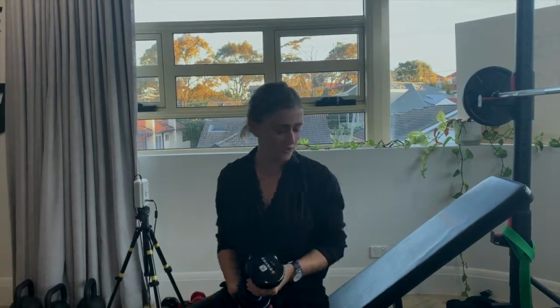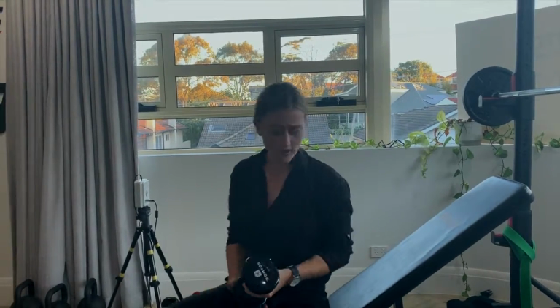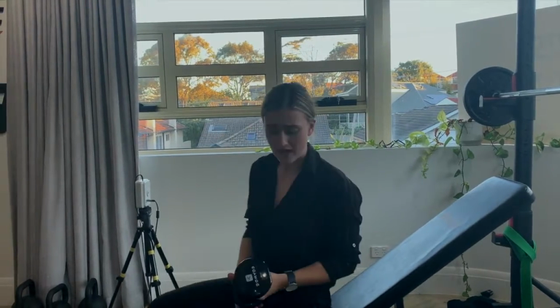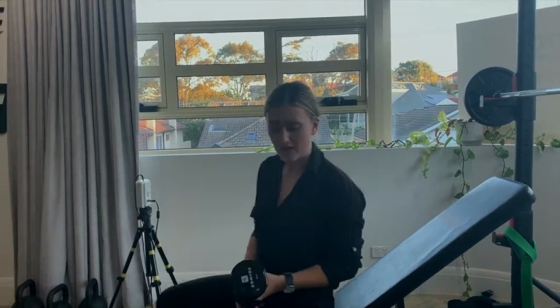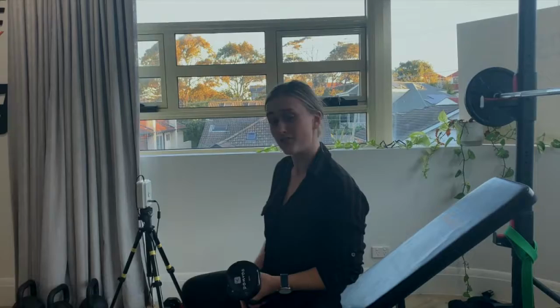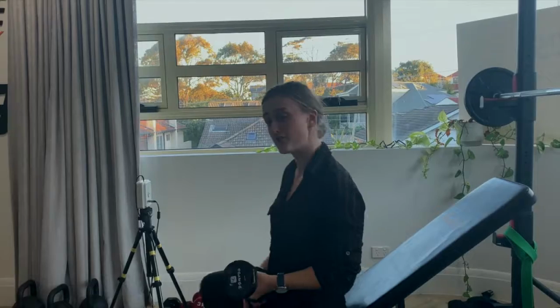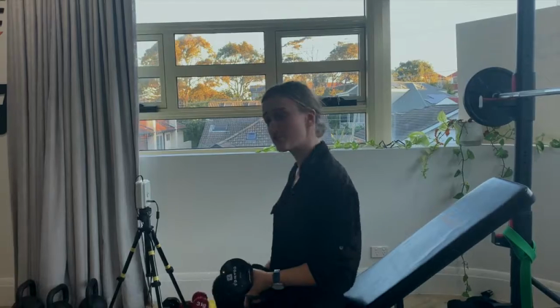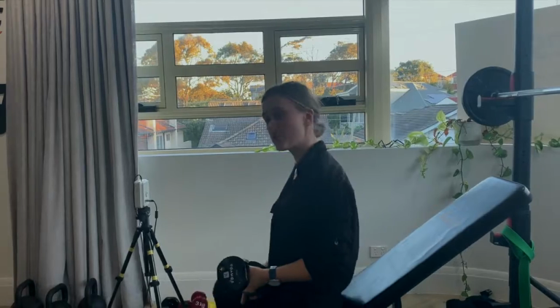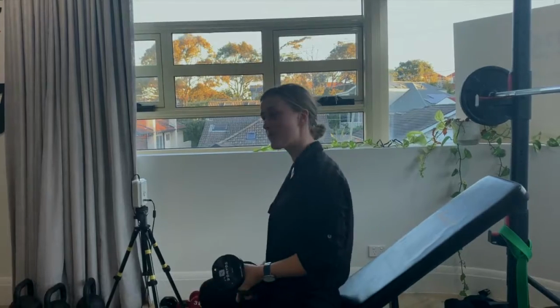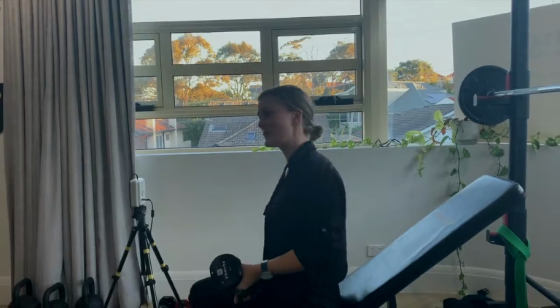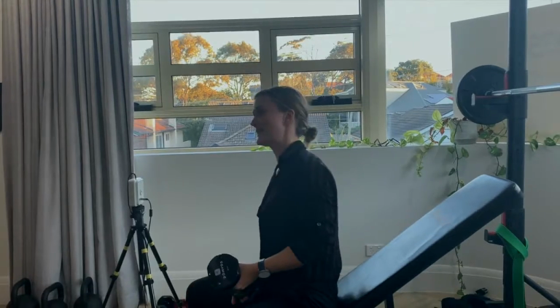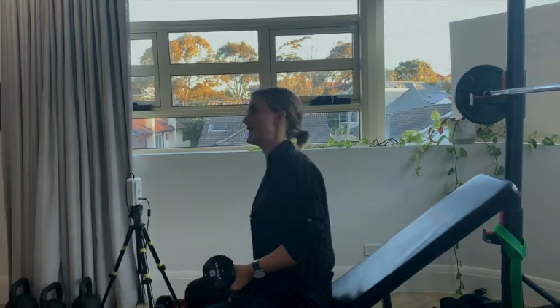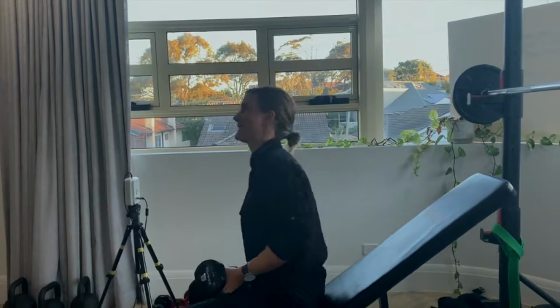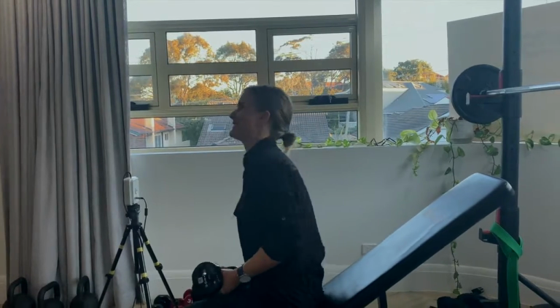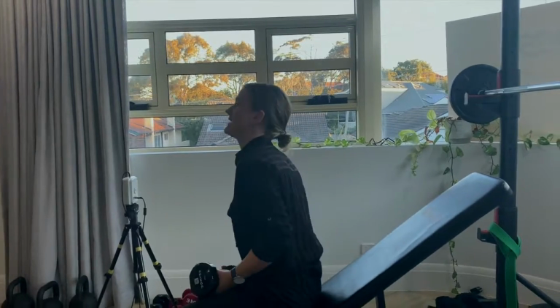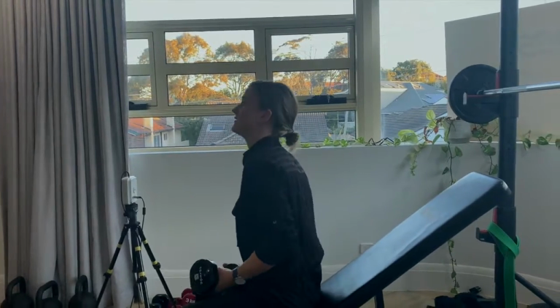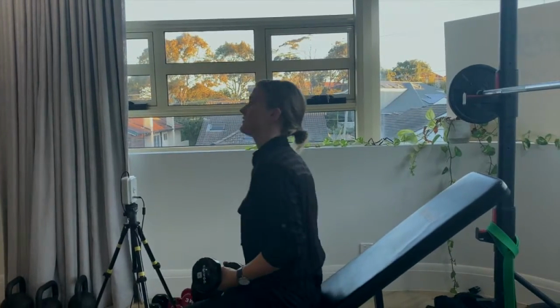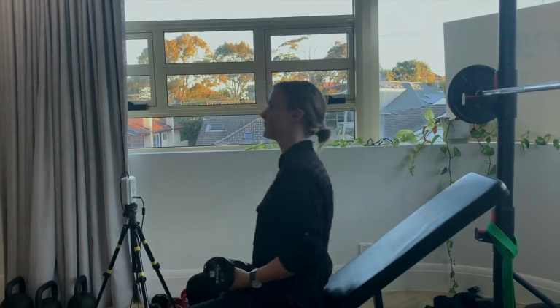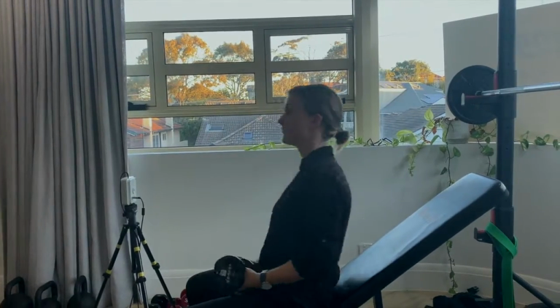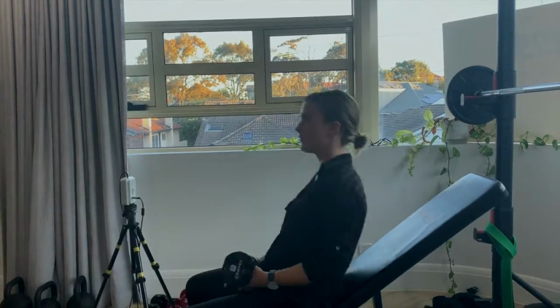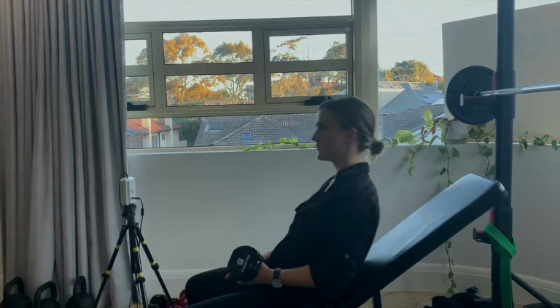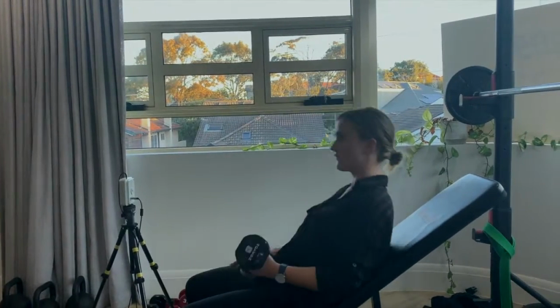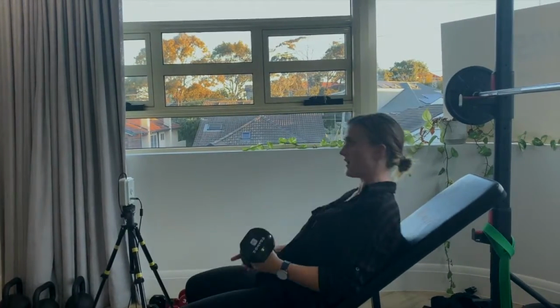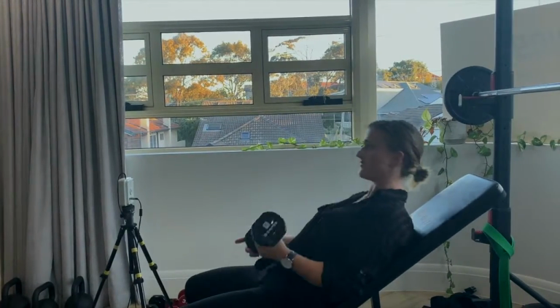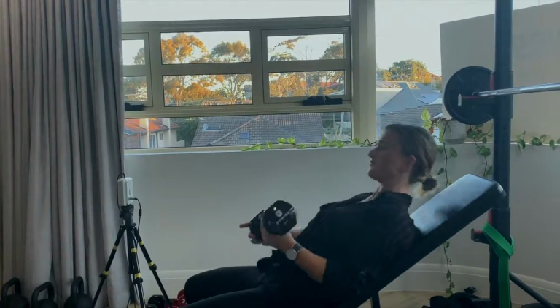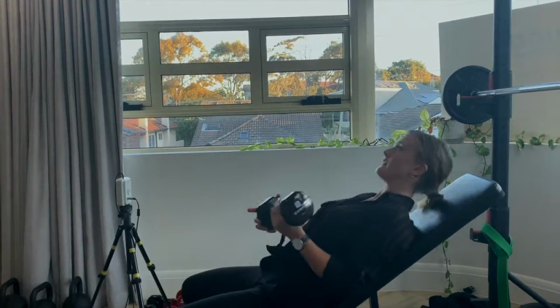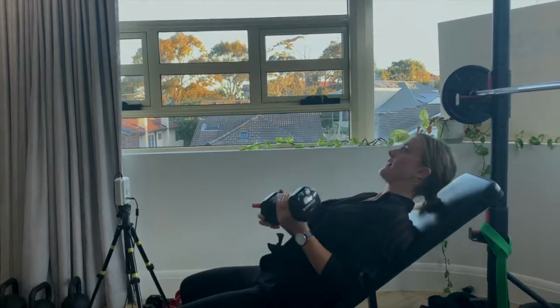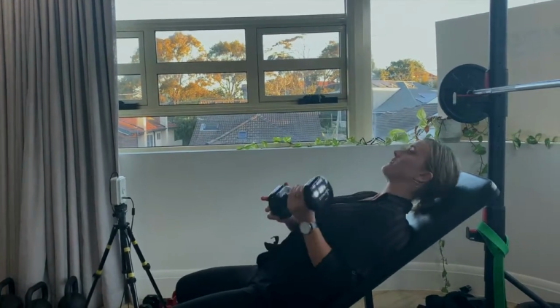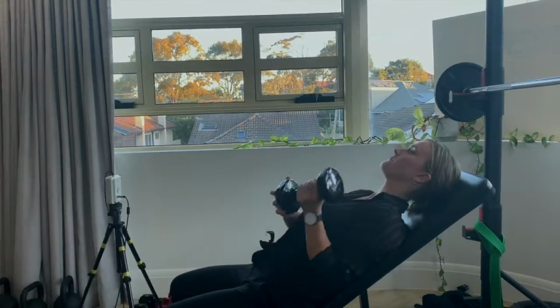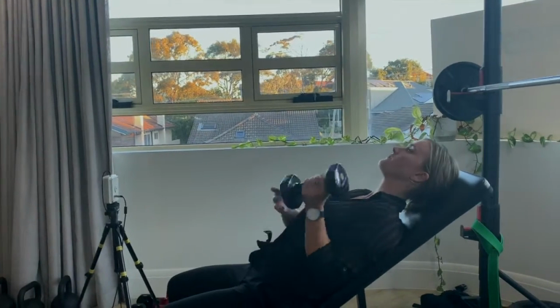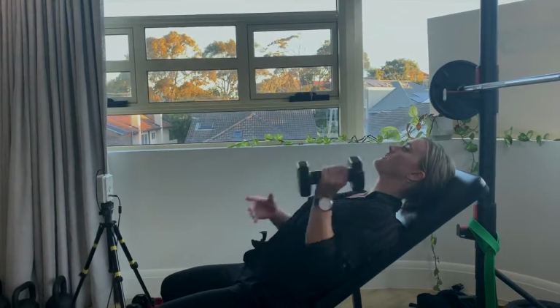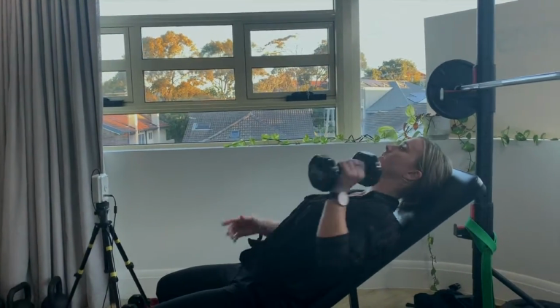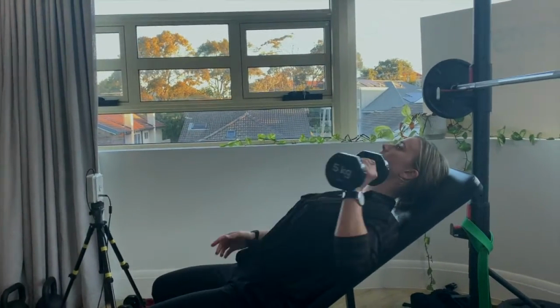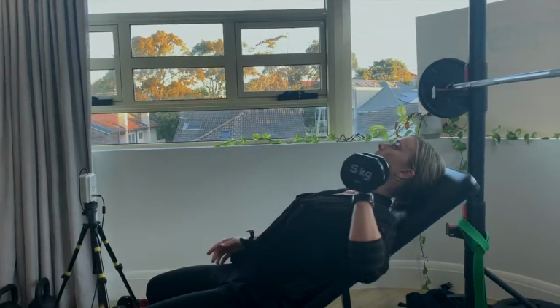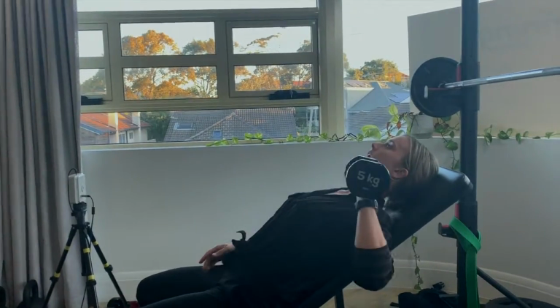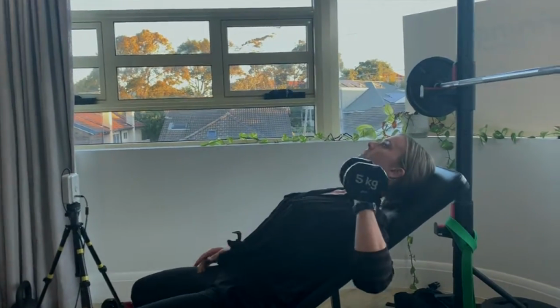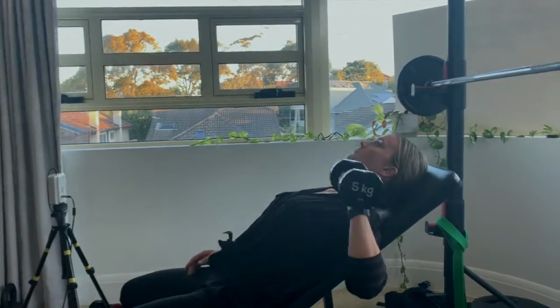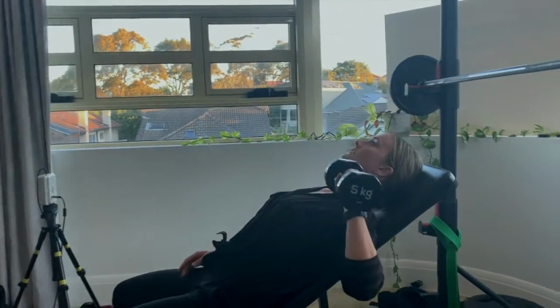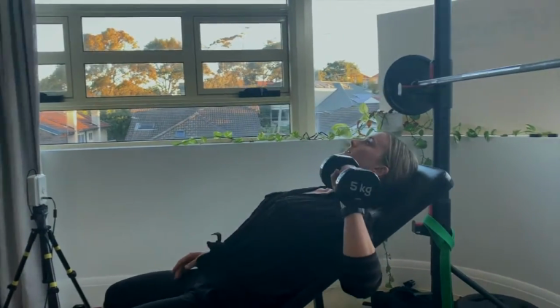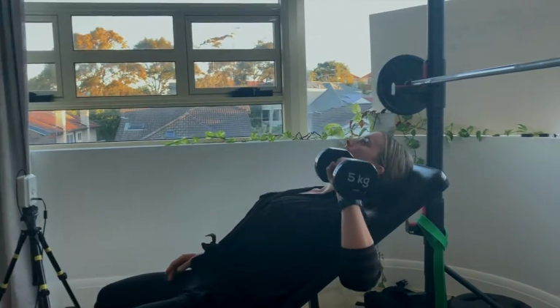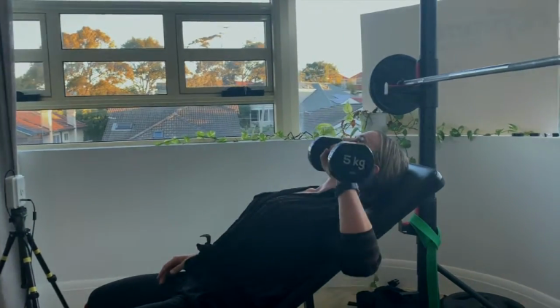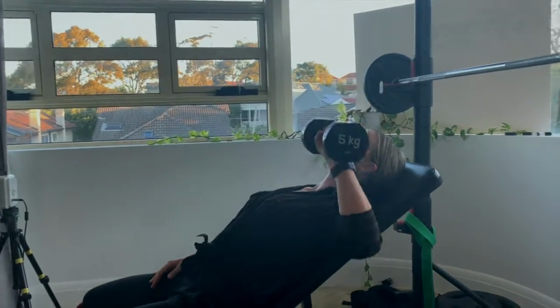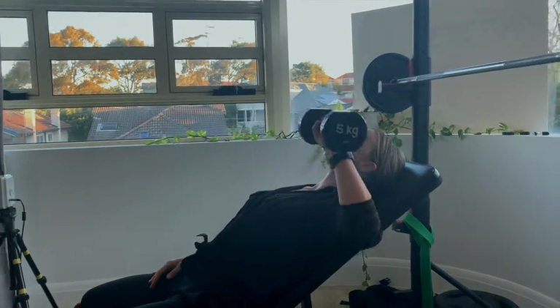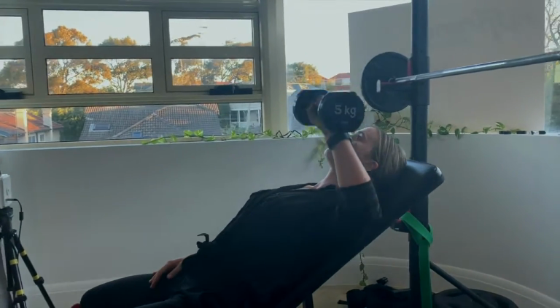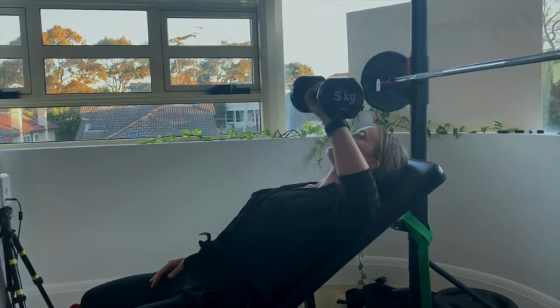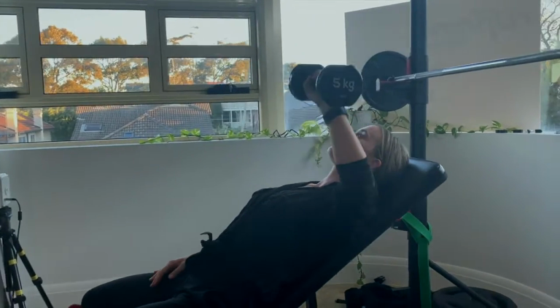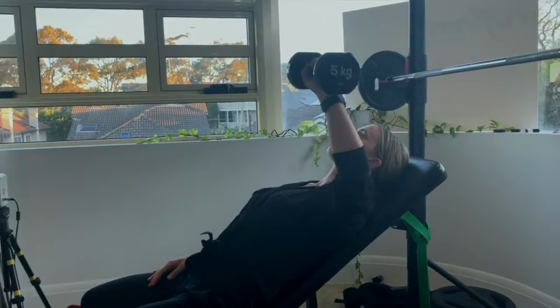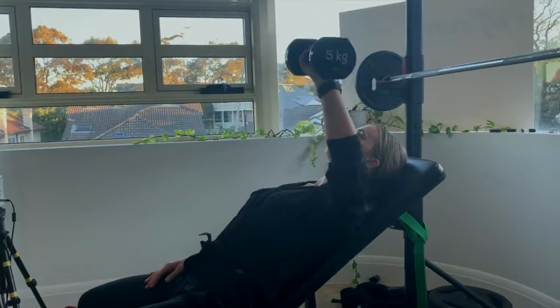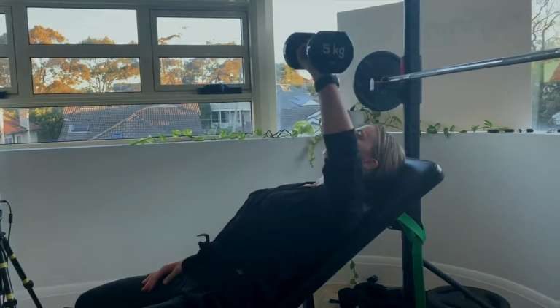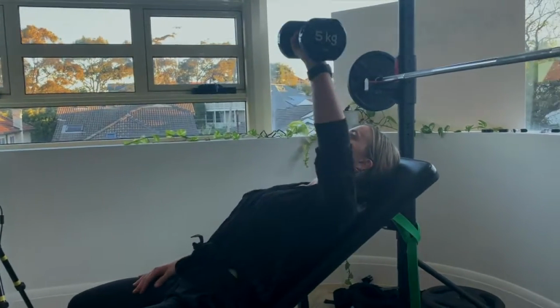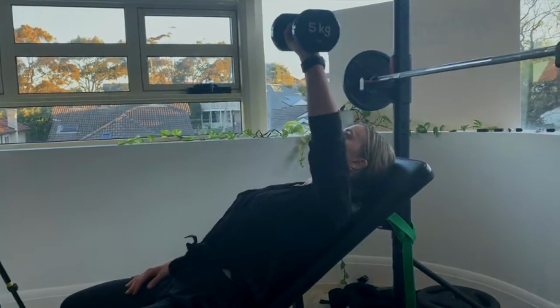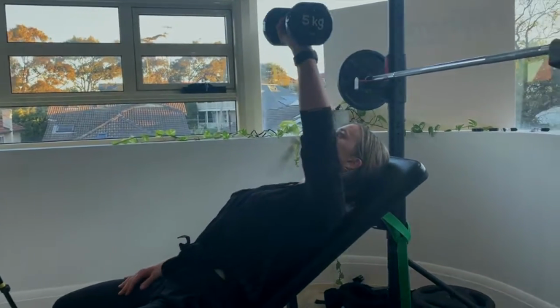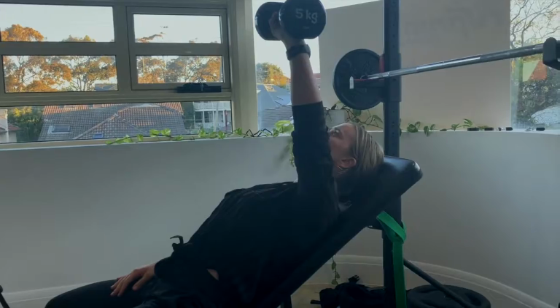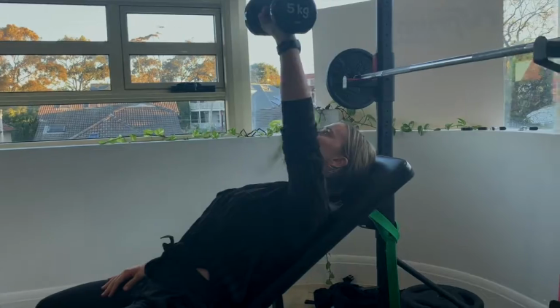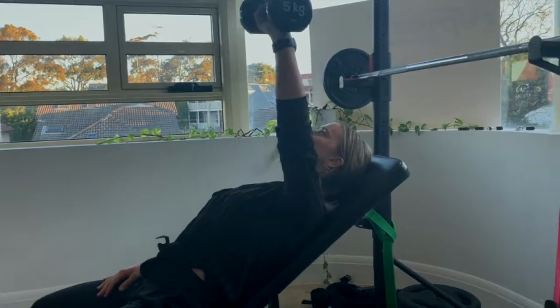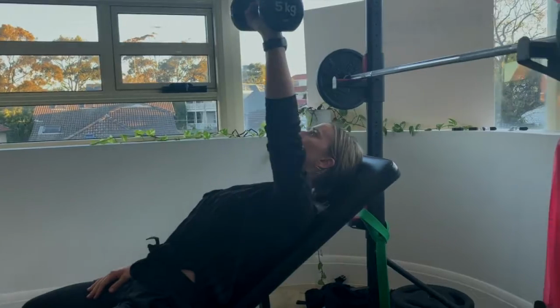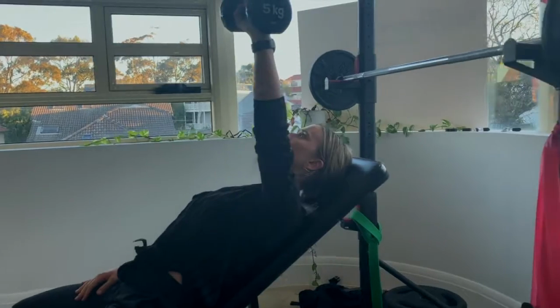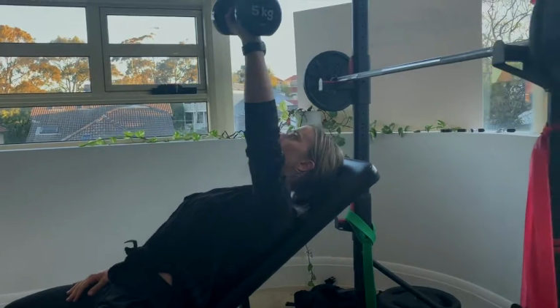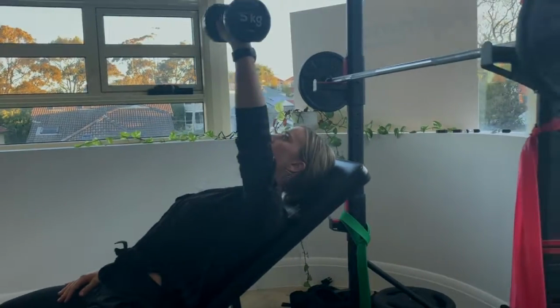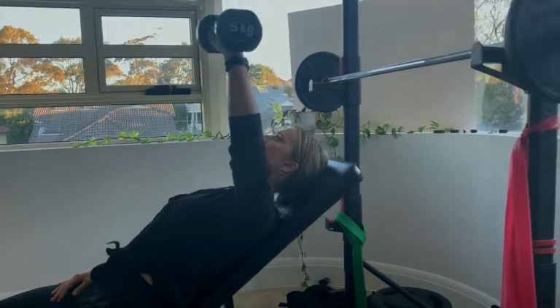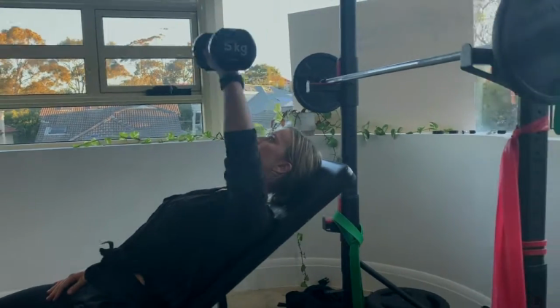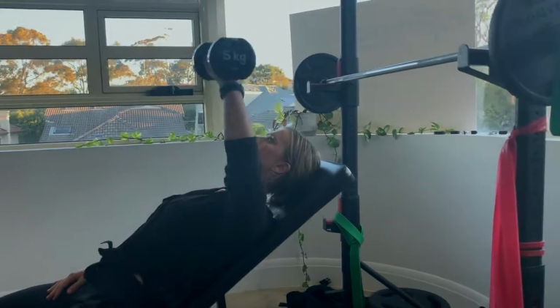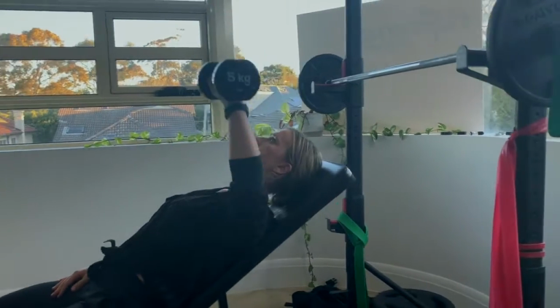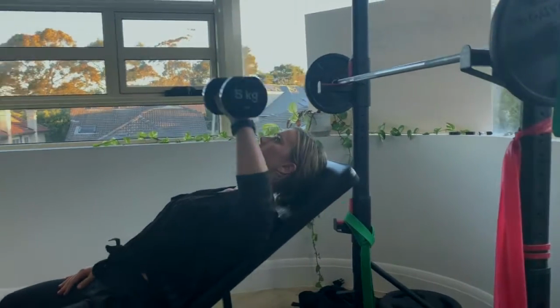So for the shoulder press, I like to take it to a 45 degree angle, and then we can move through that range without any pain.